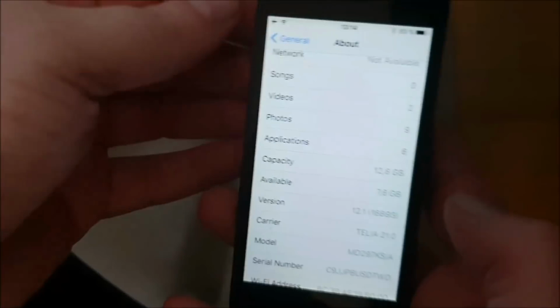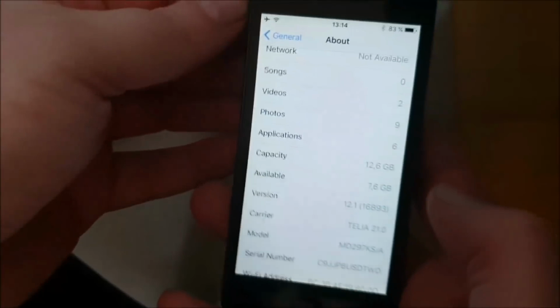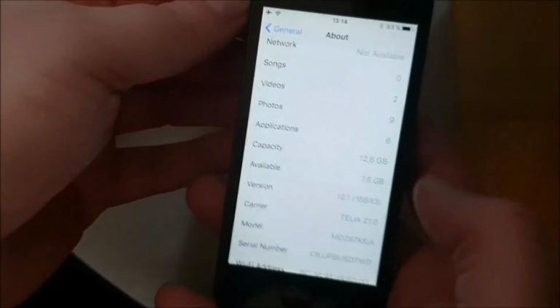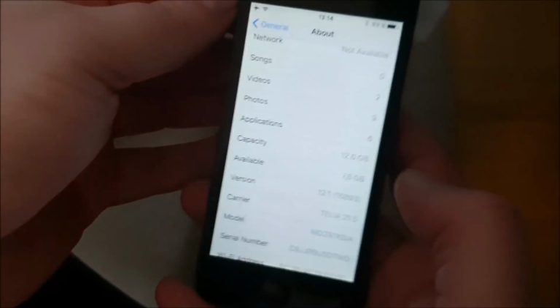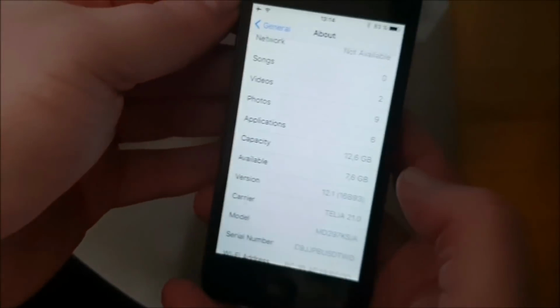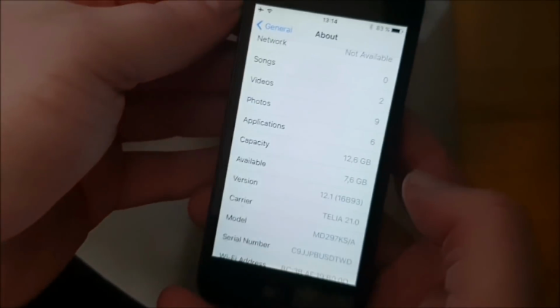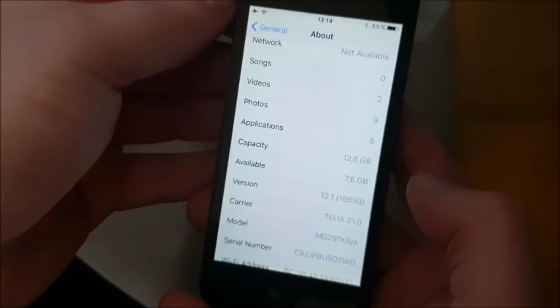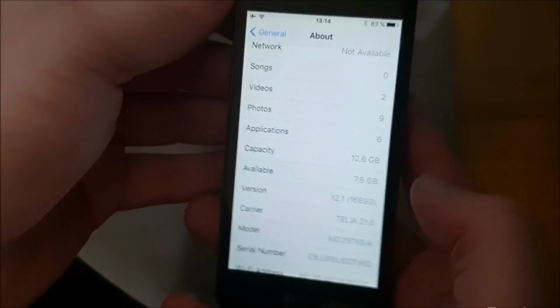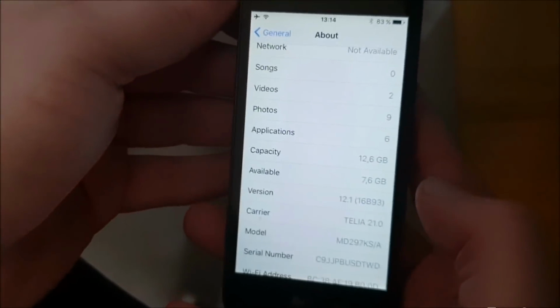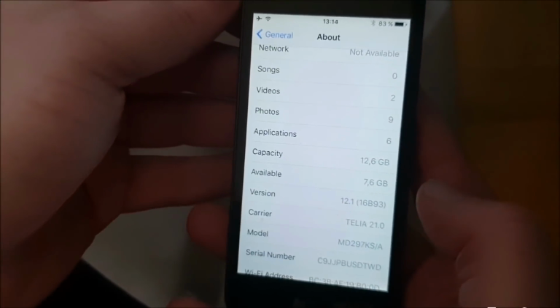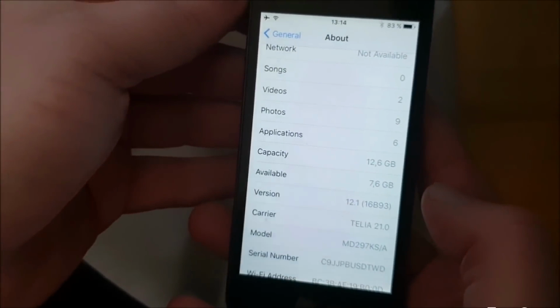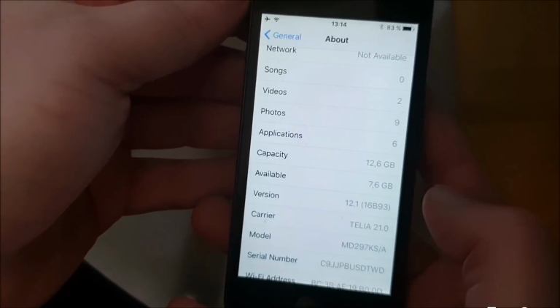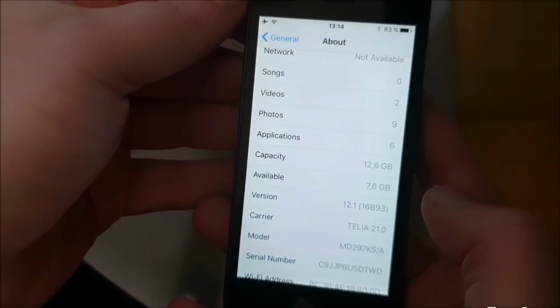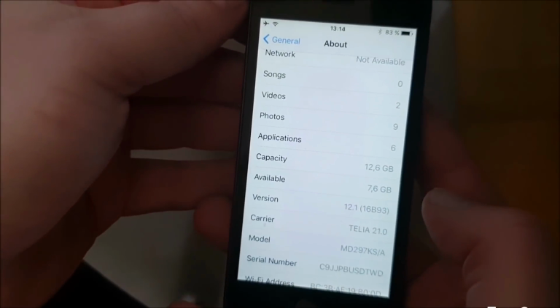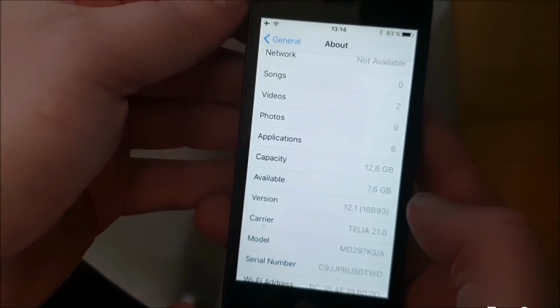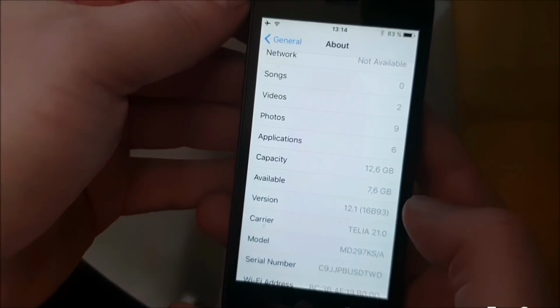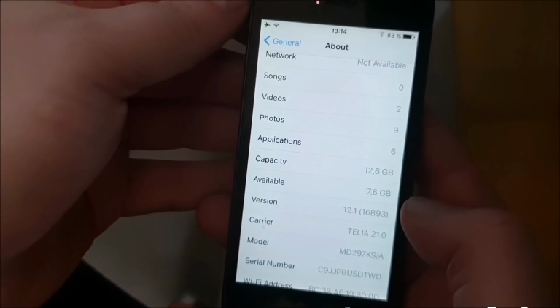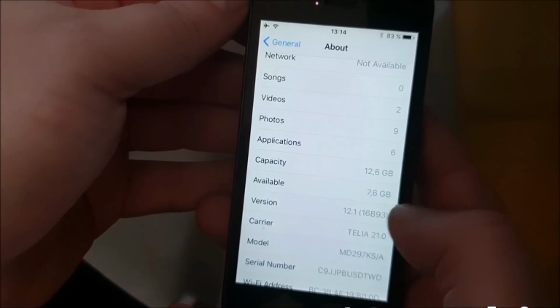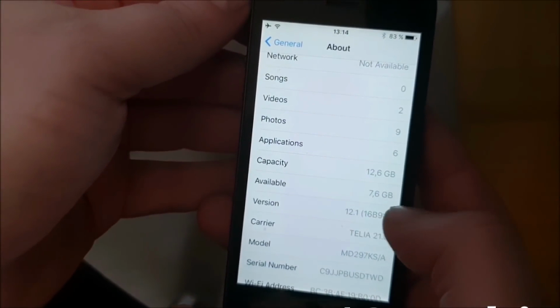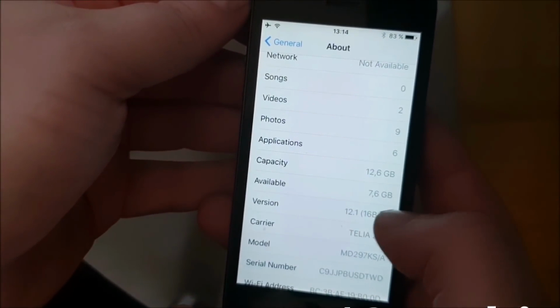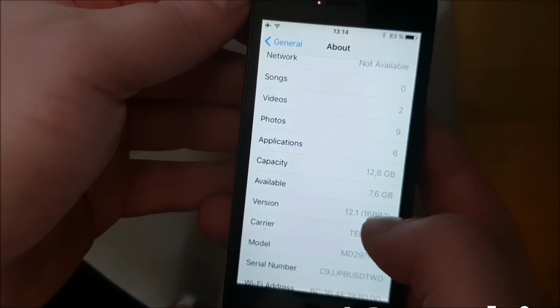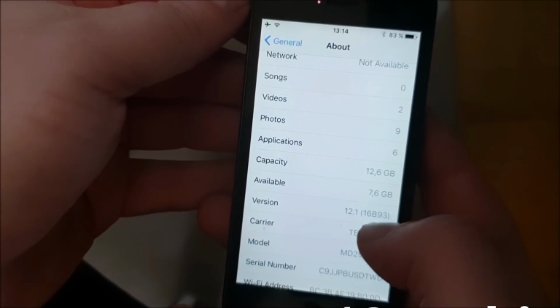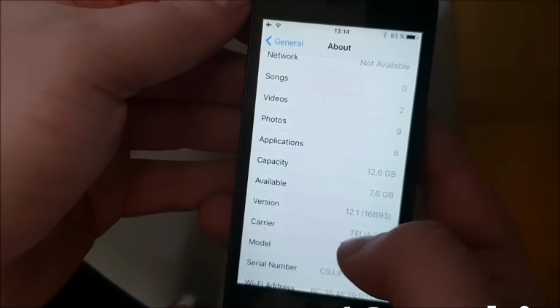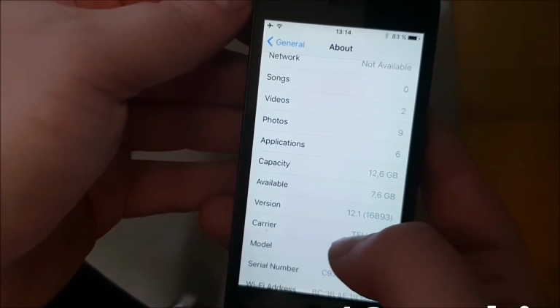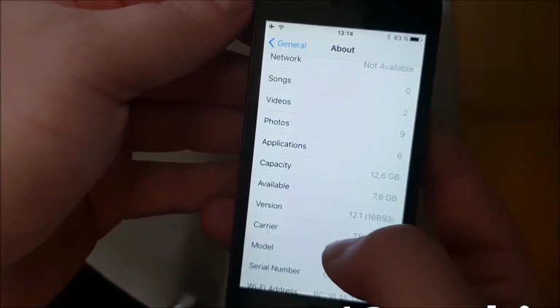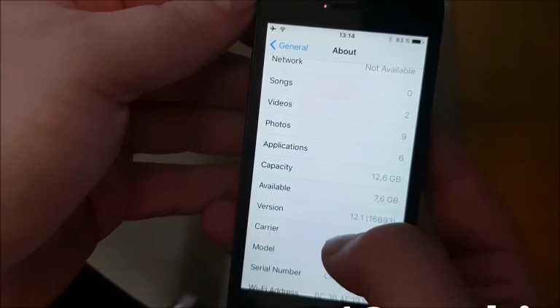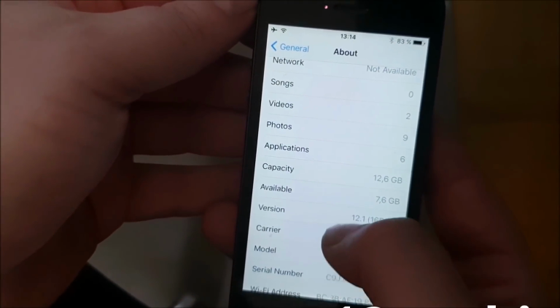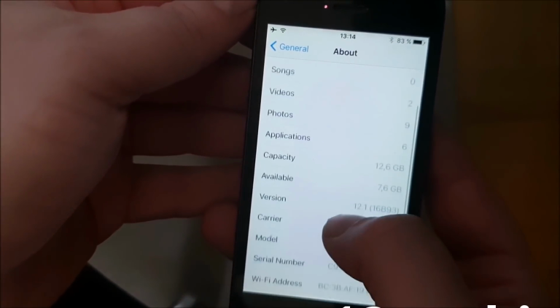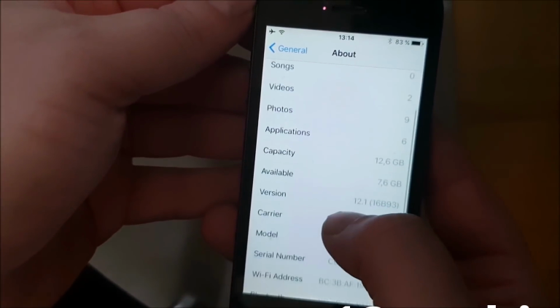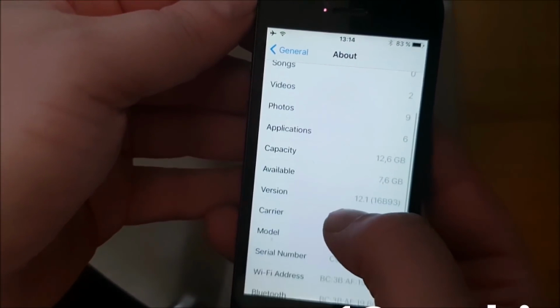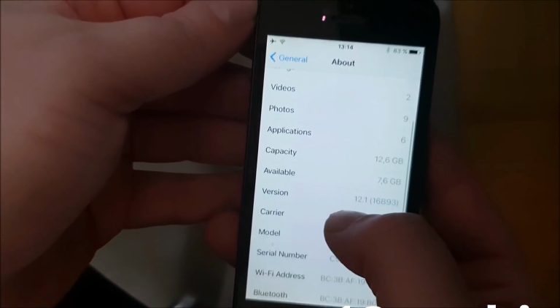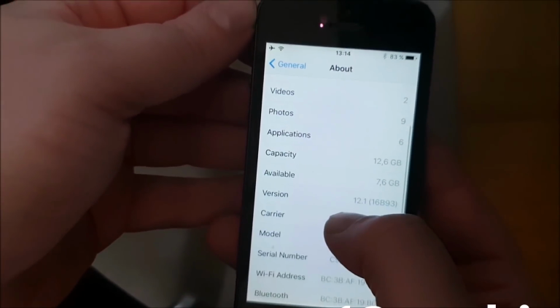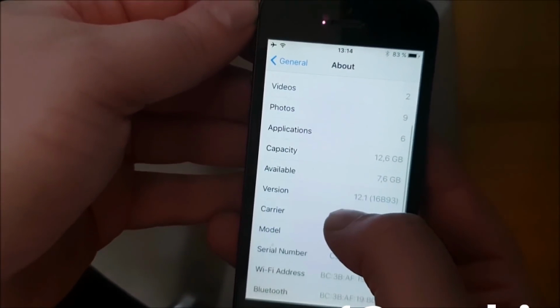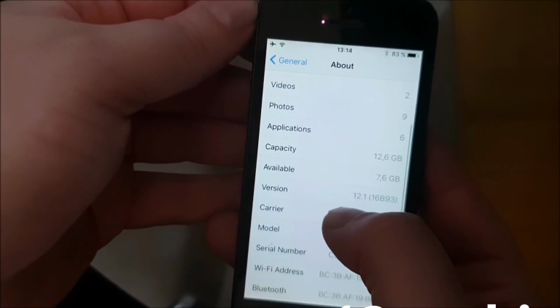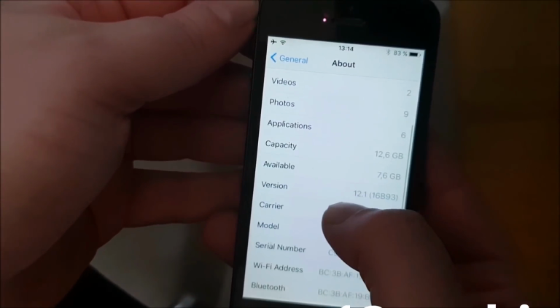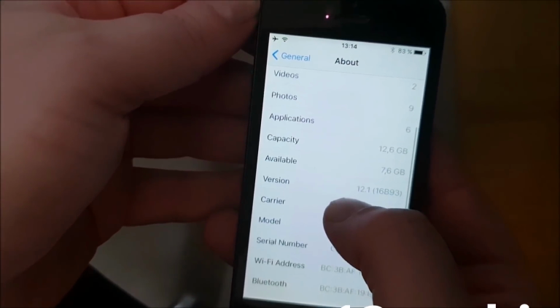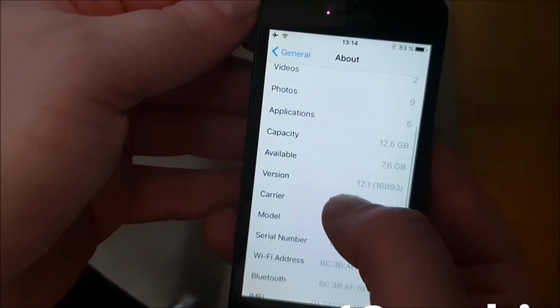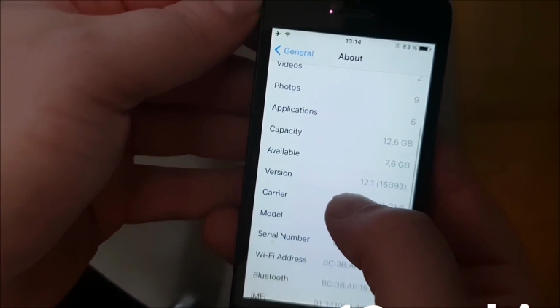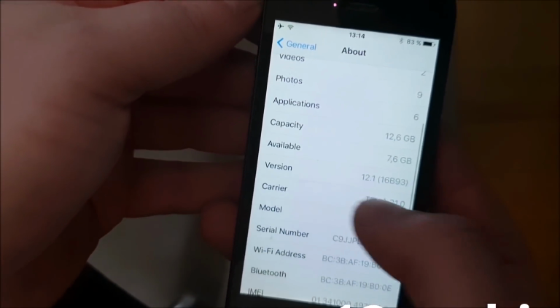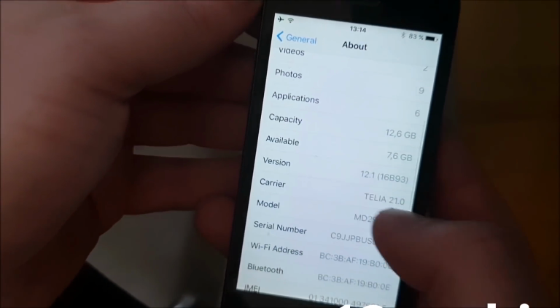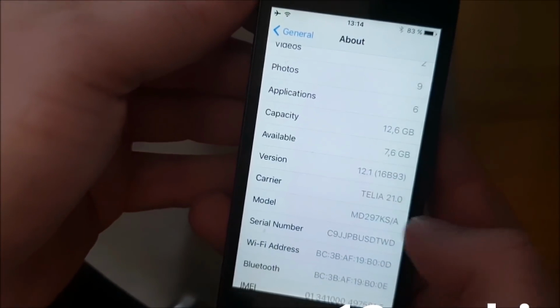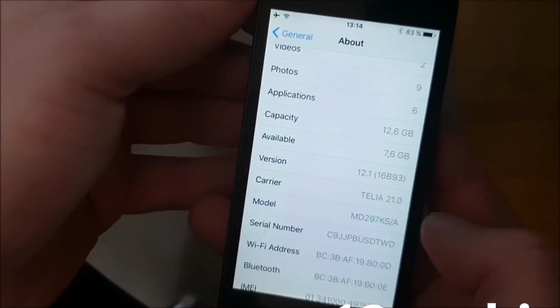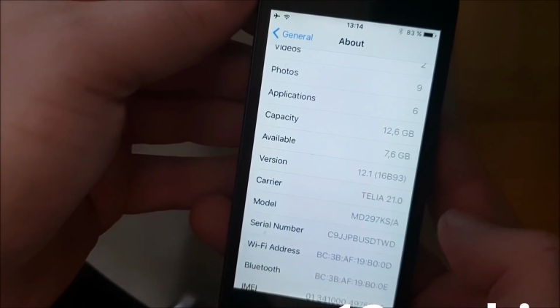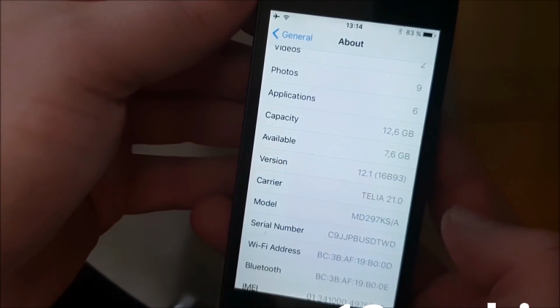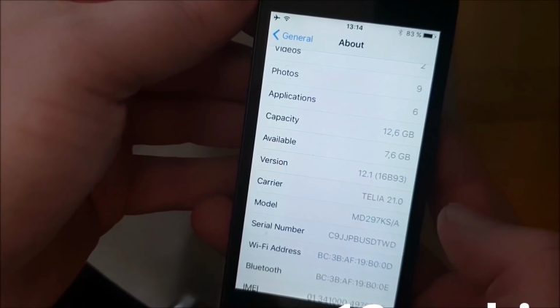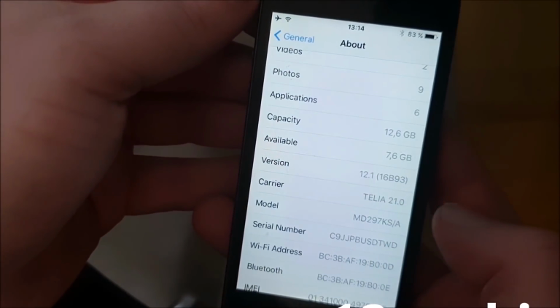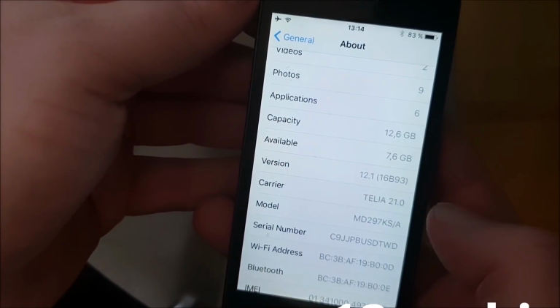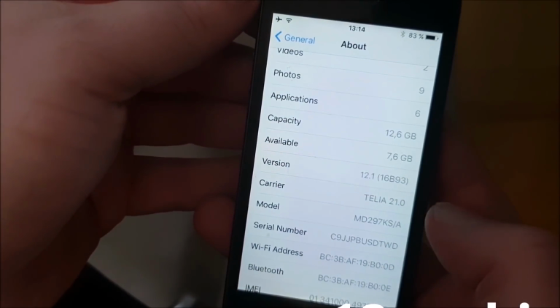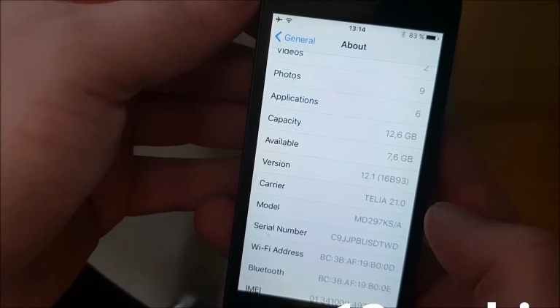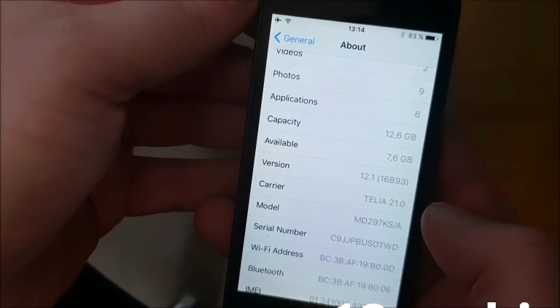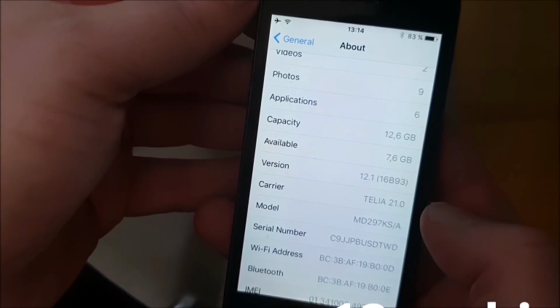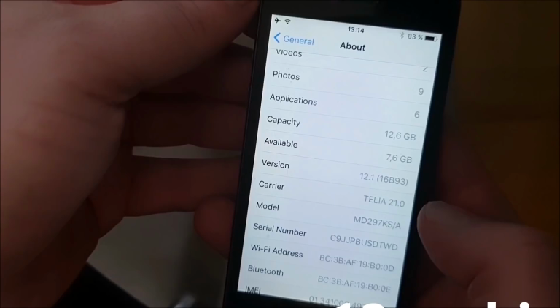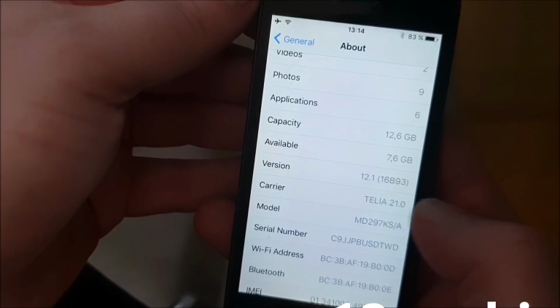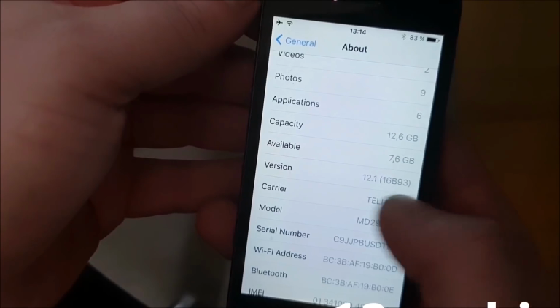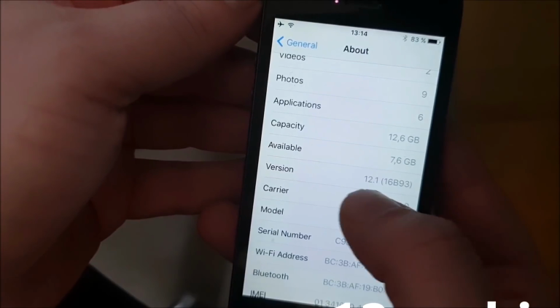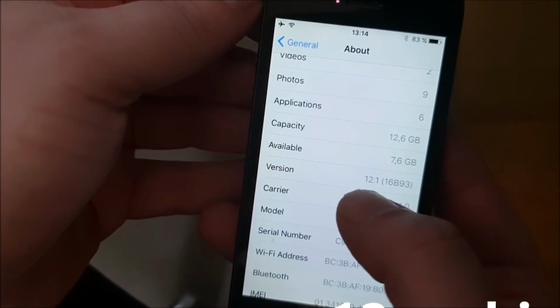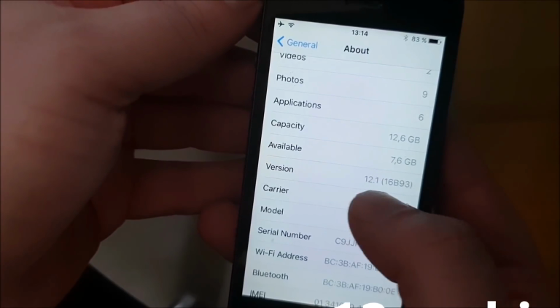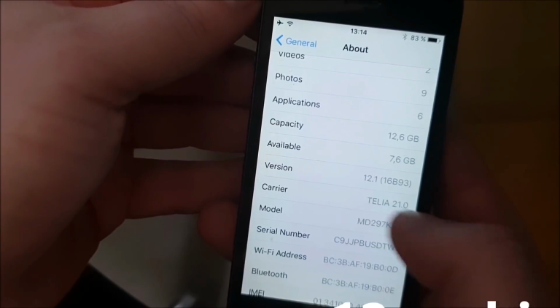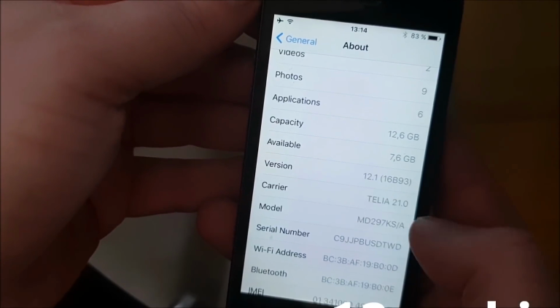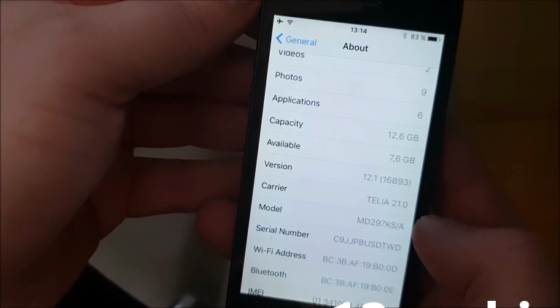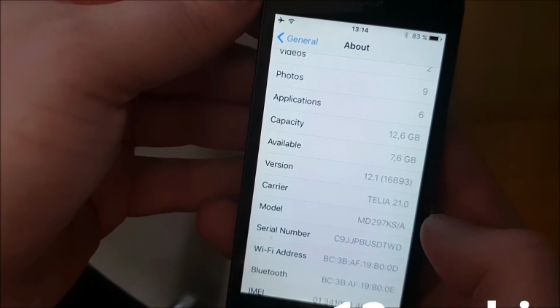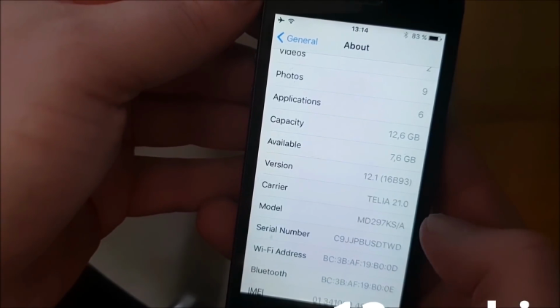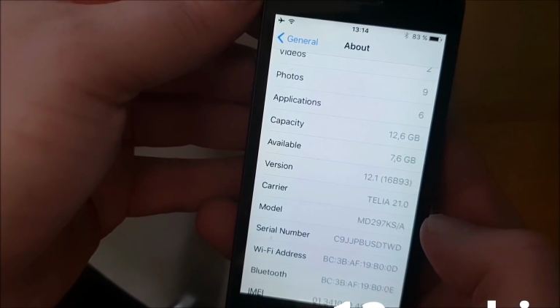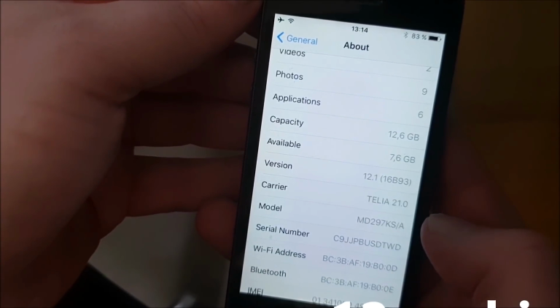What's up YouTube! Today I'm going to show you how to jailbreak the new iOS 12.1.